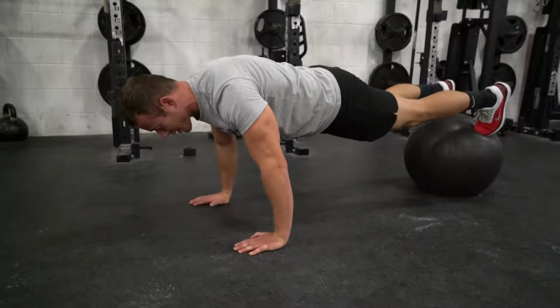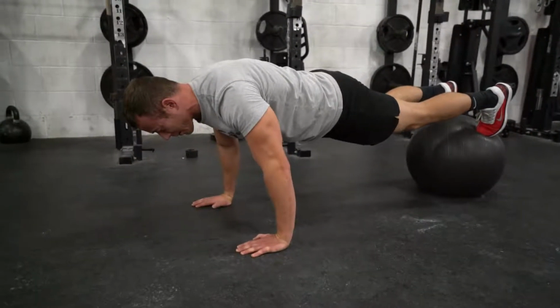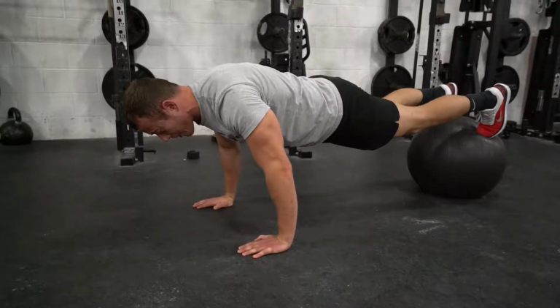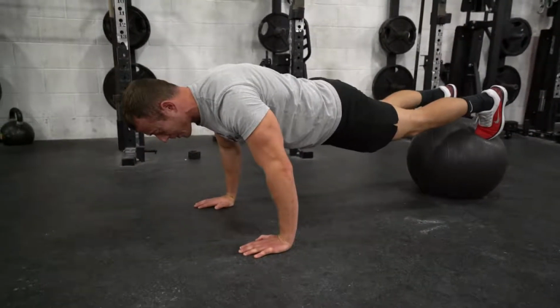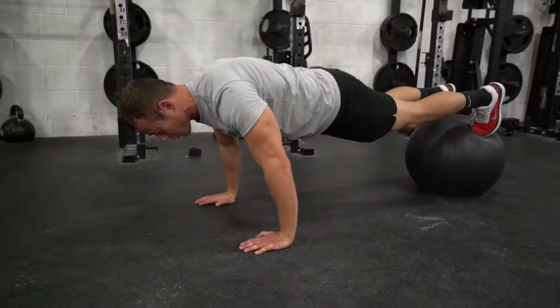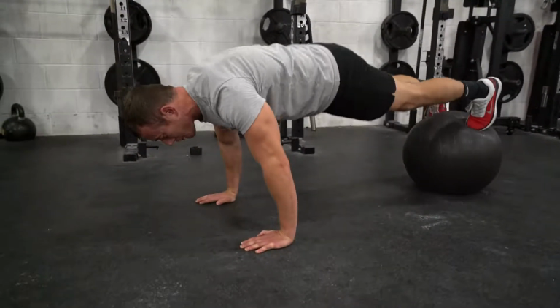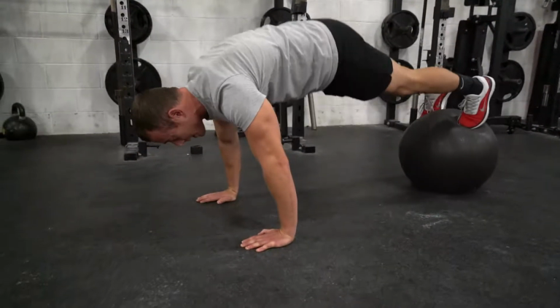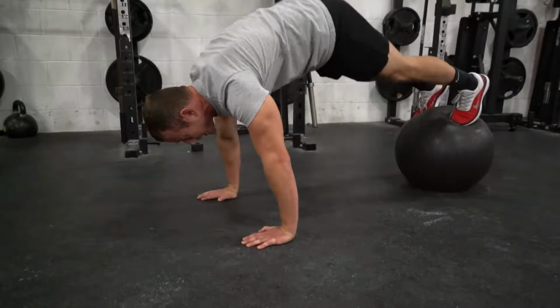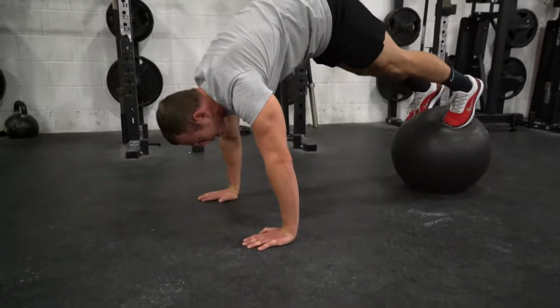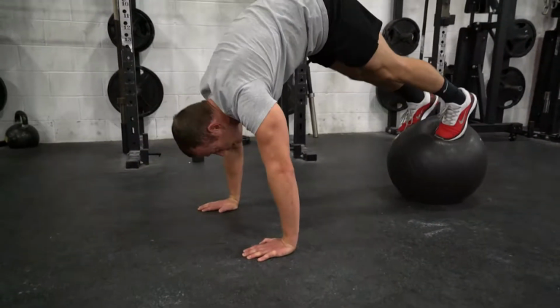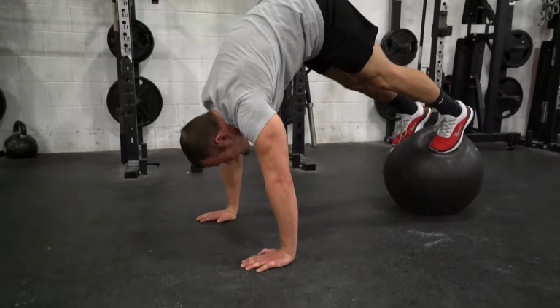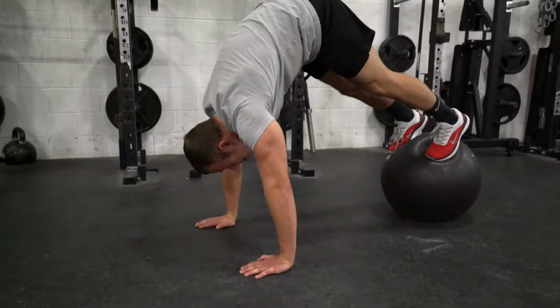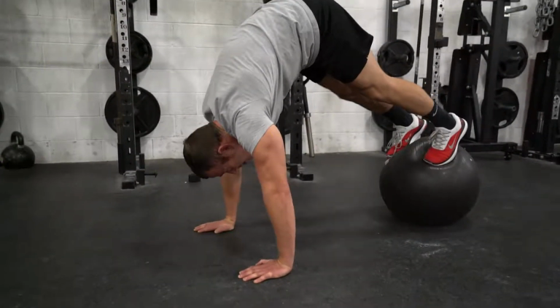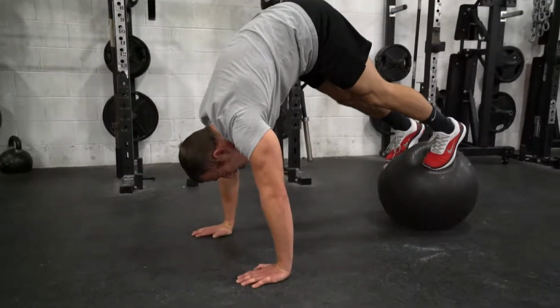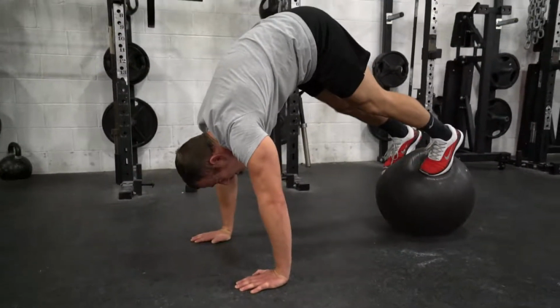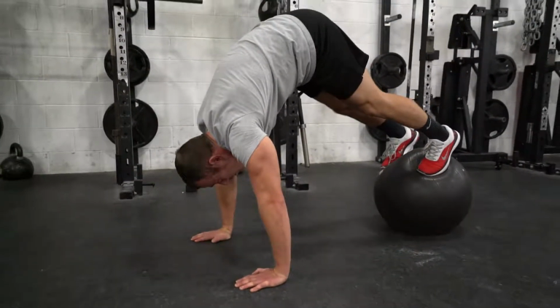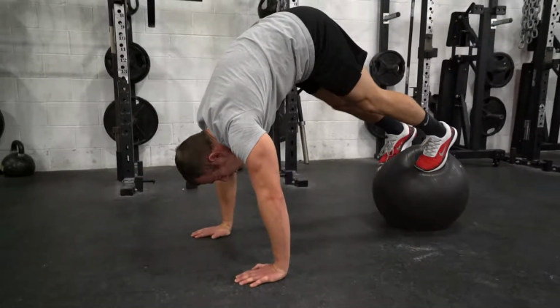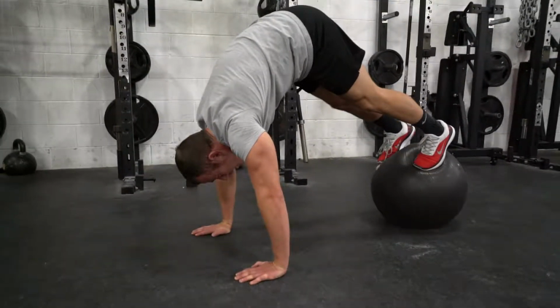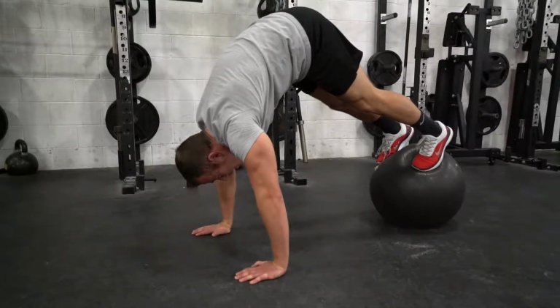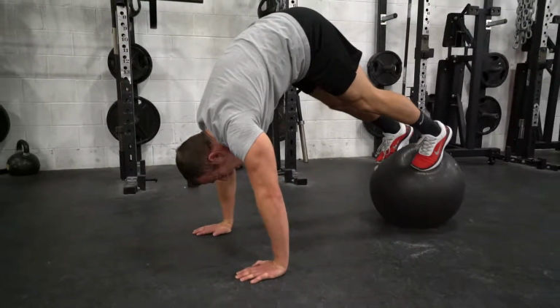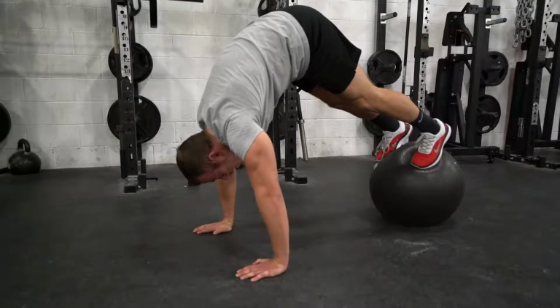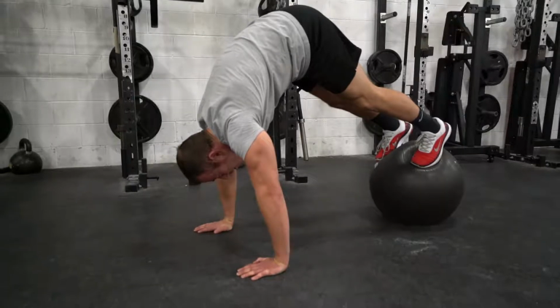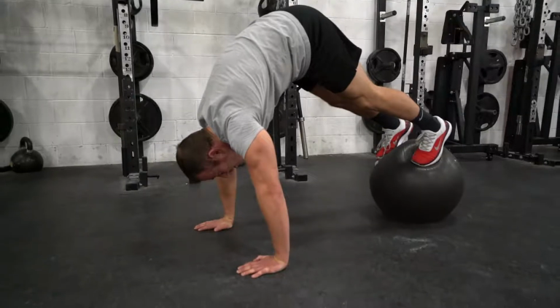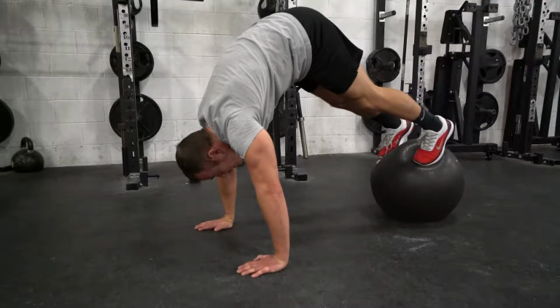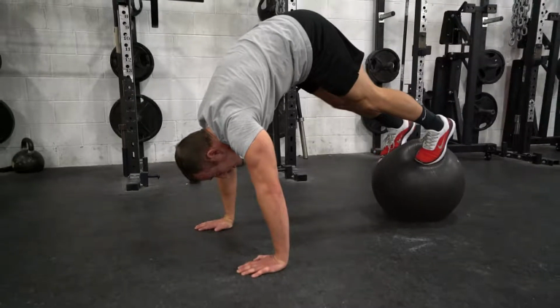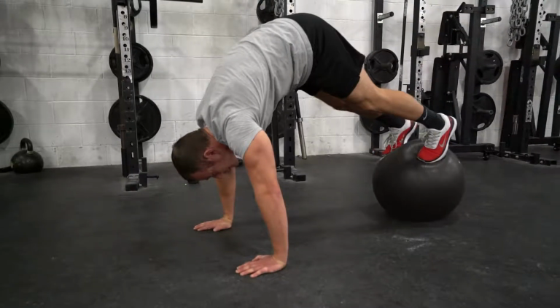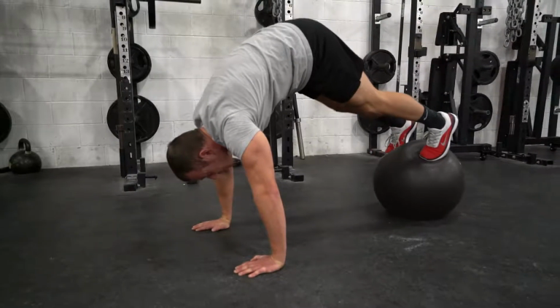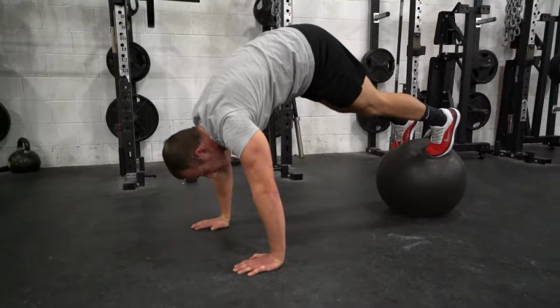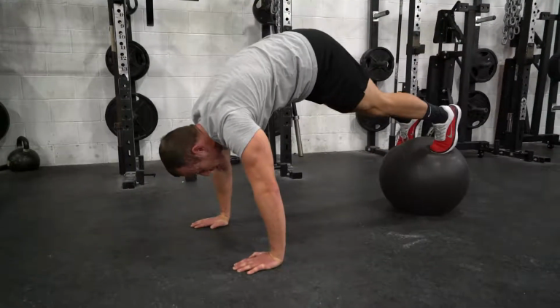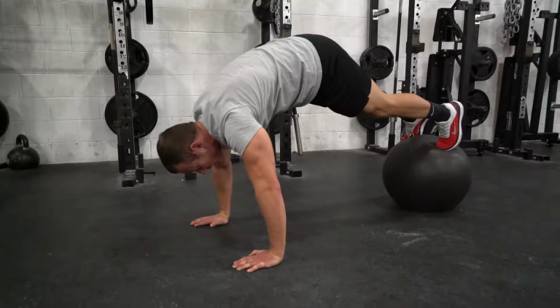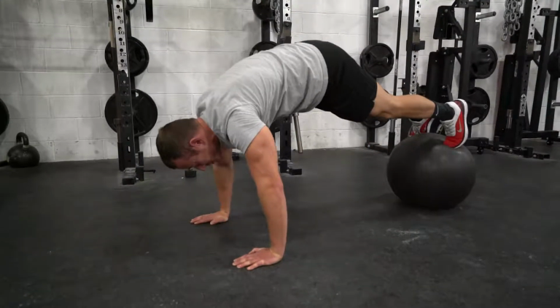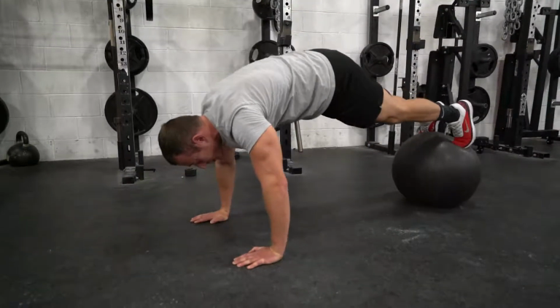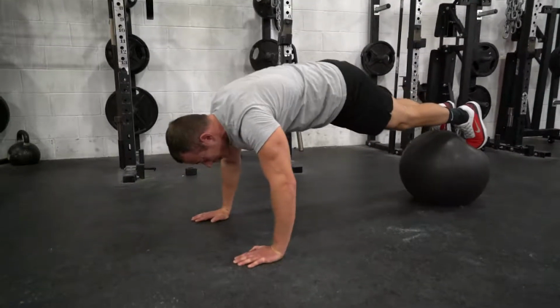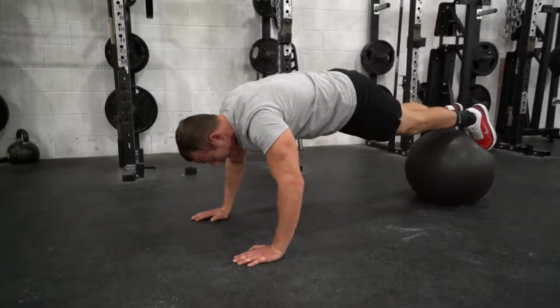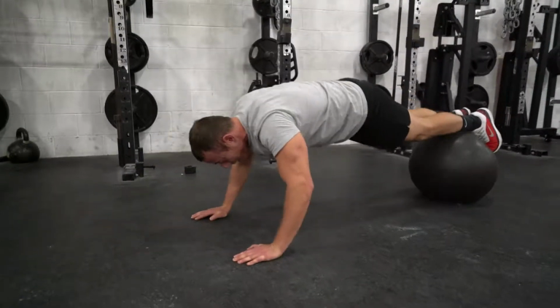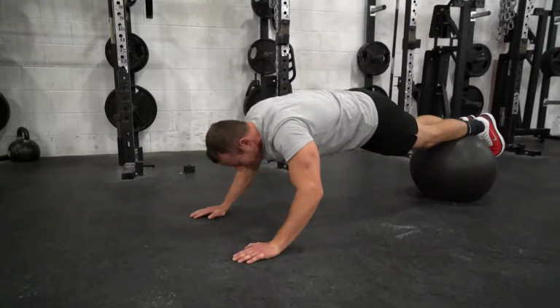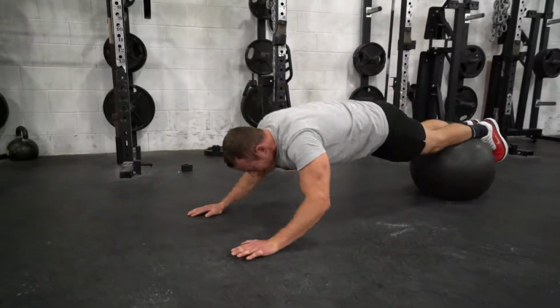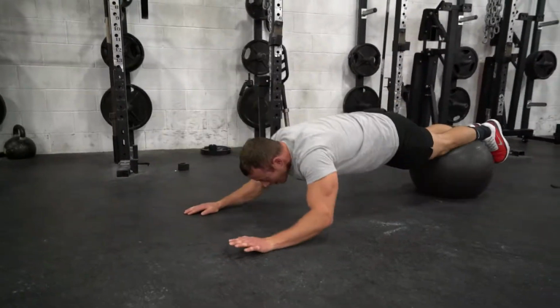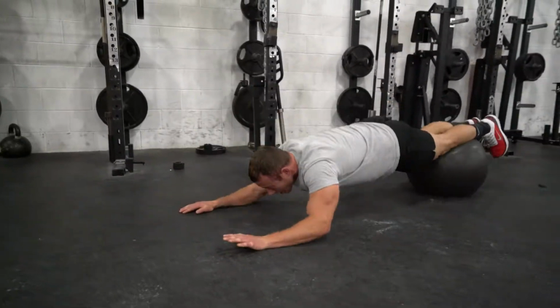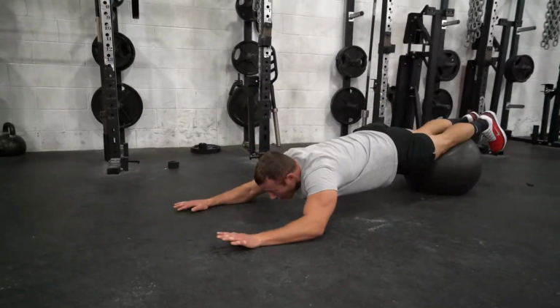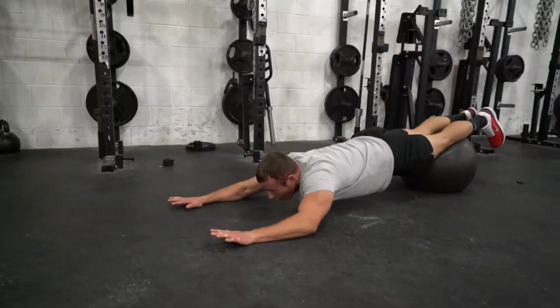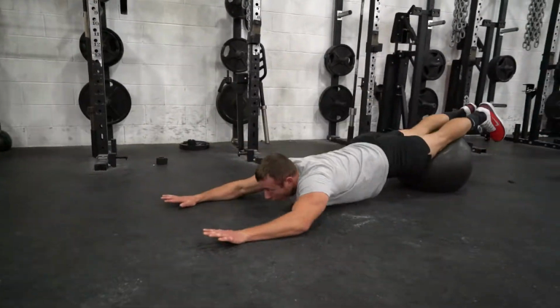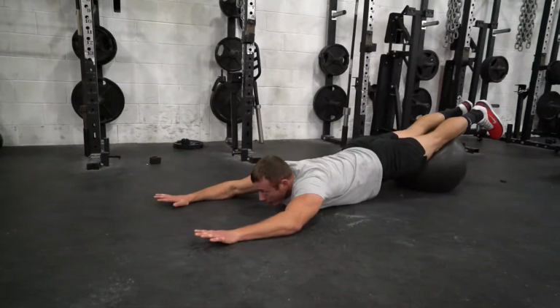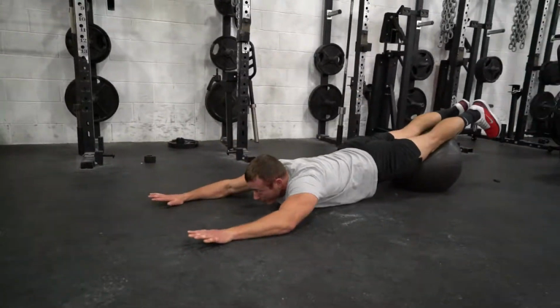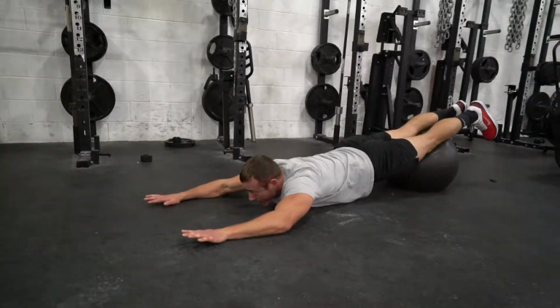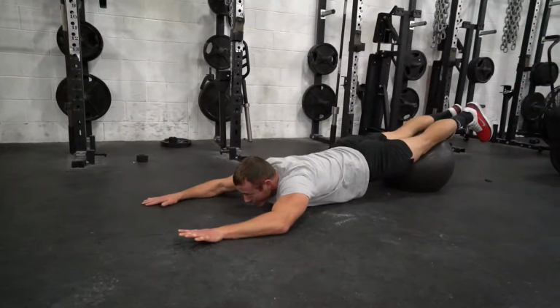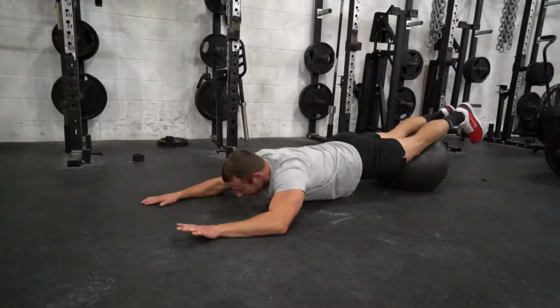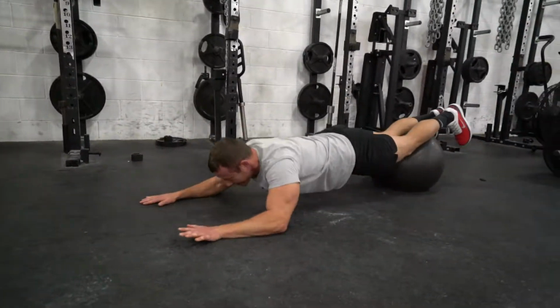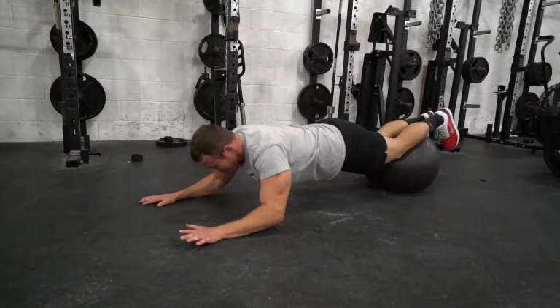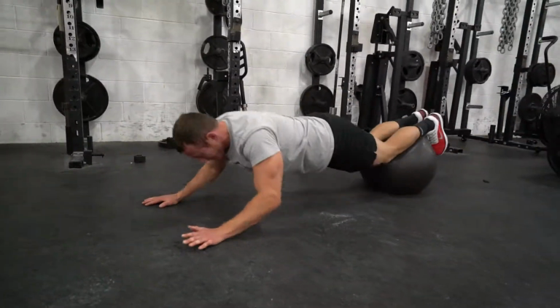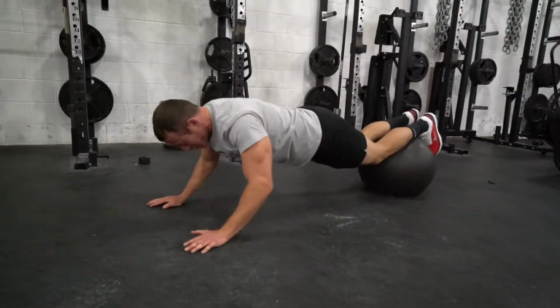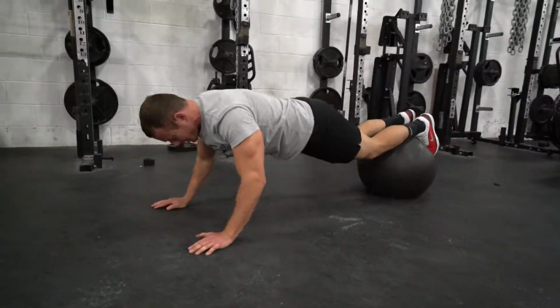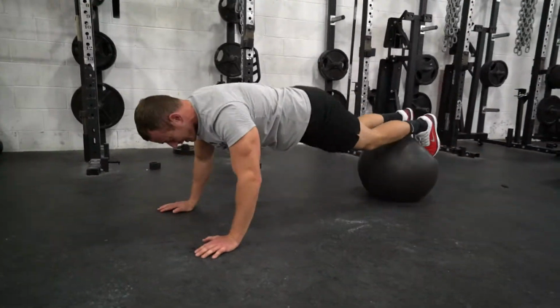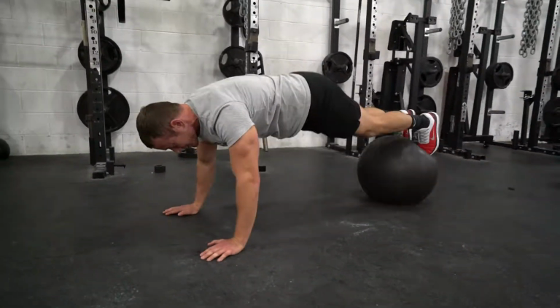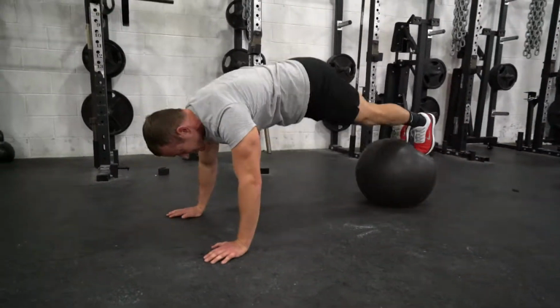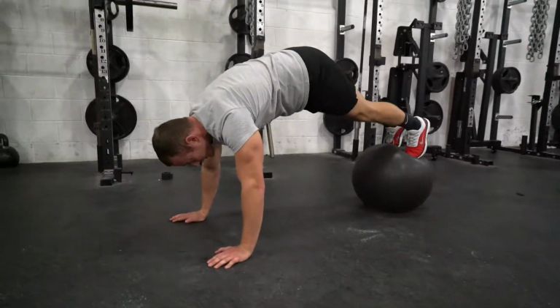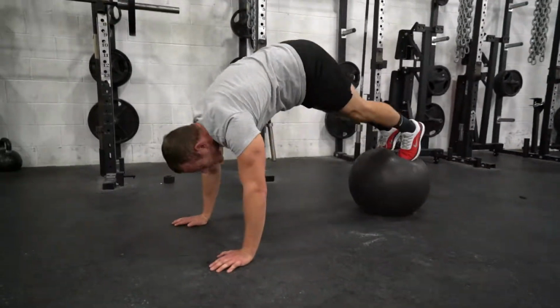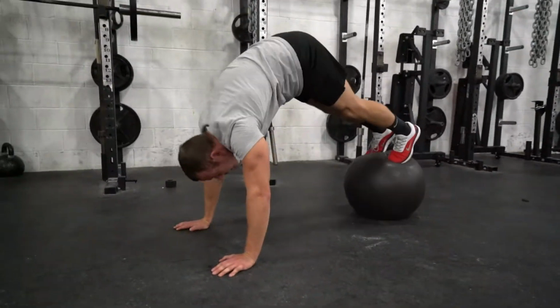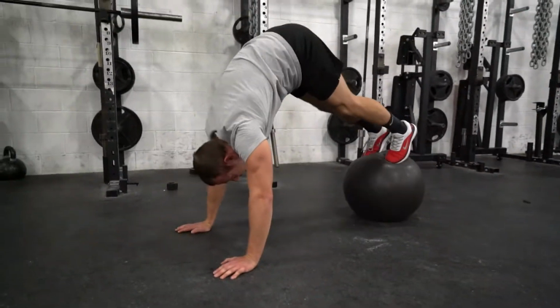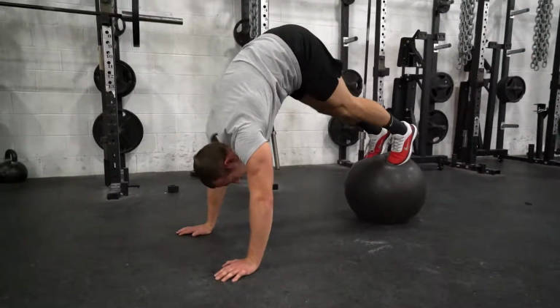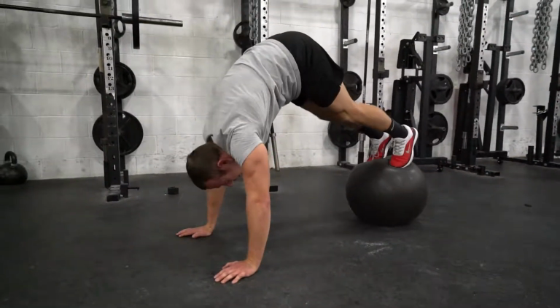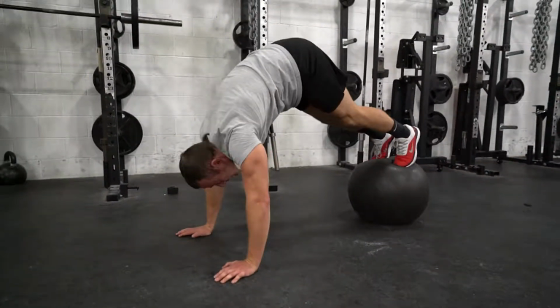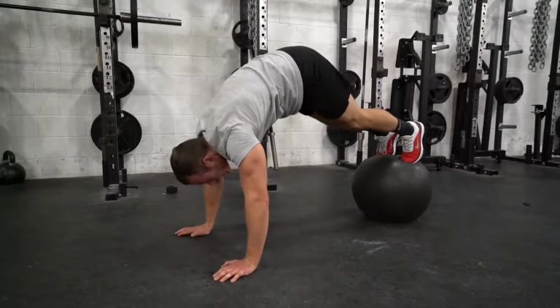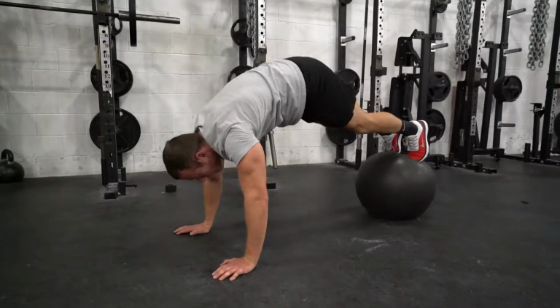You're going to come up into a pike, then on the way down, keep your abs tight as you lay out all the way back, touch your chest, and come back up.